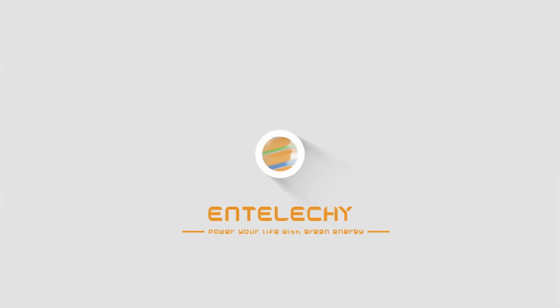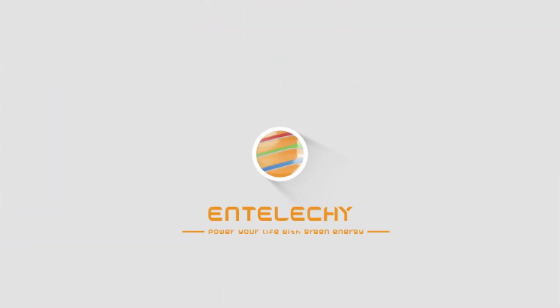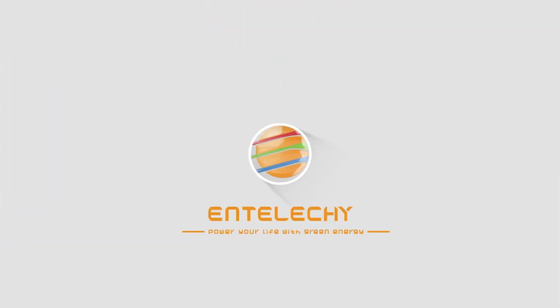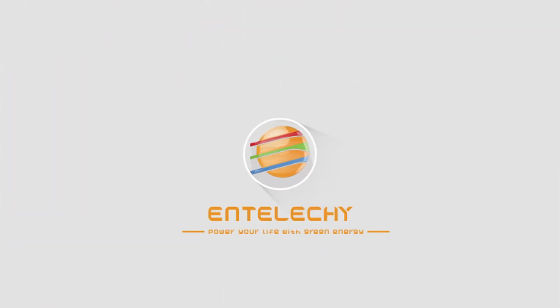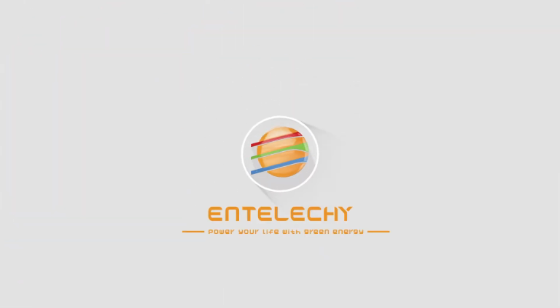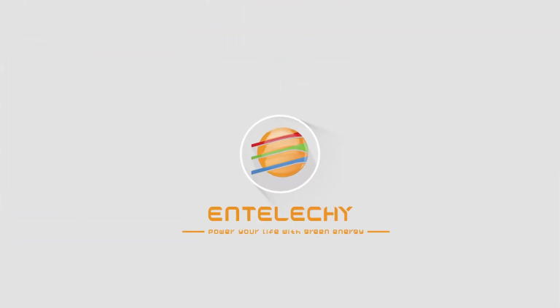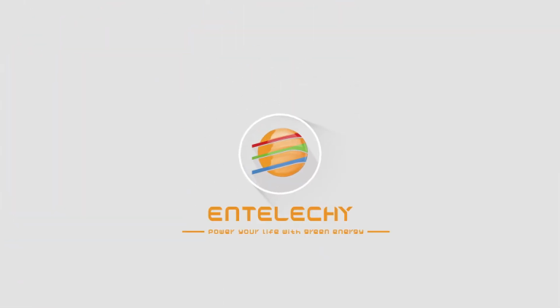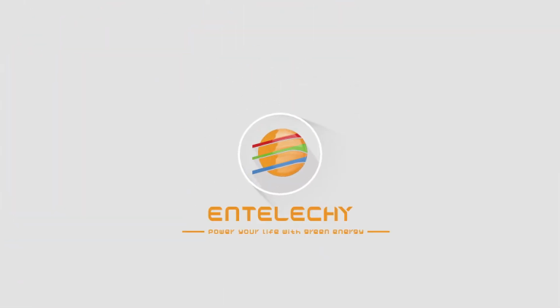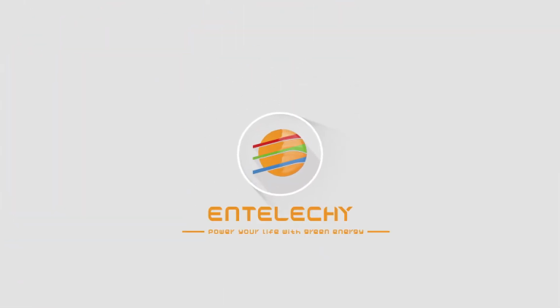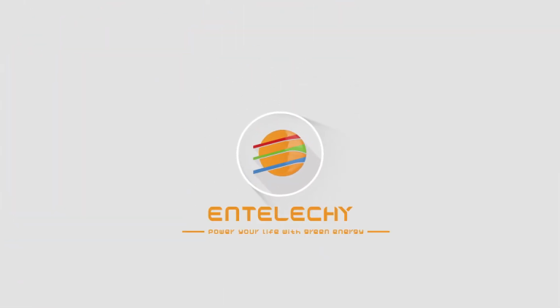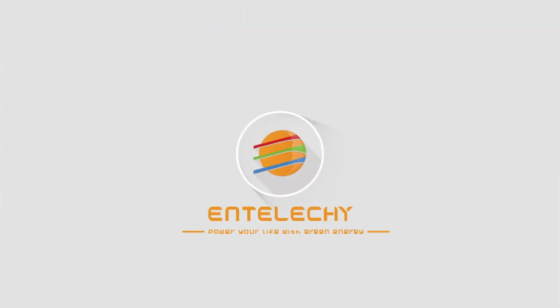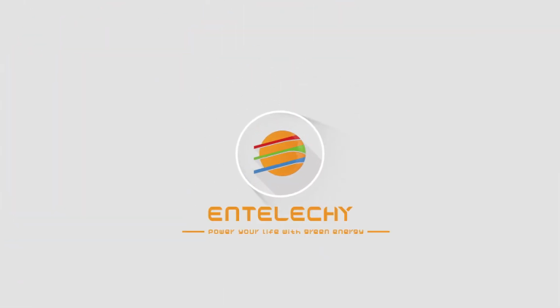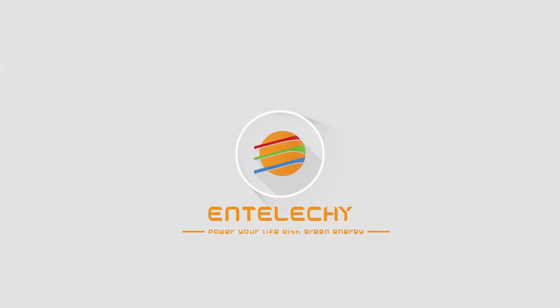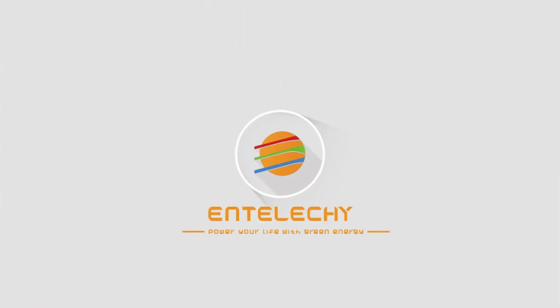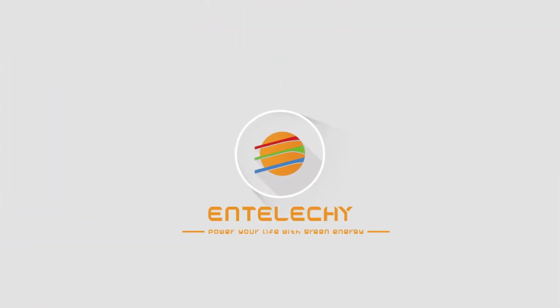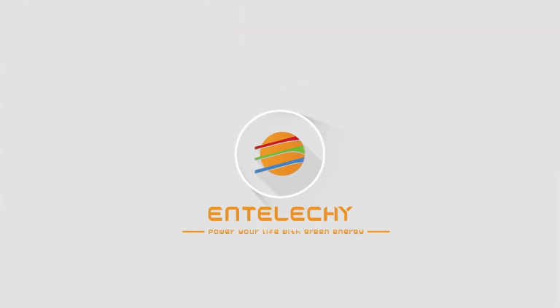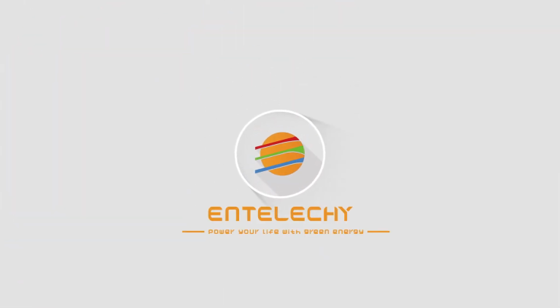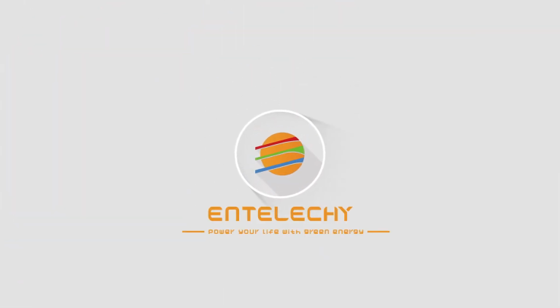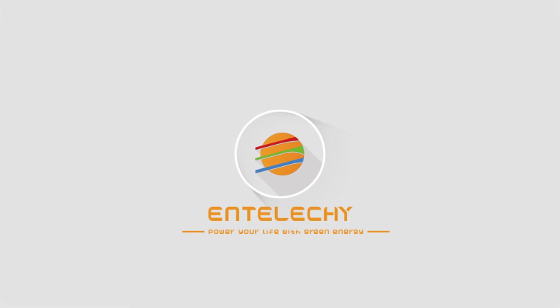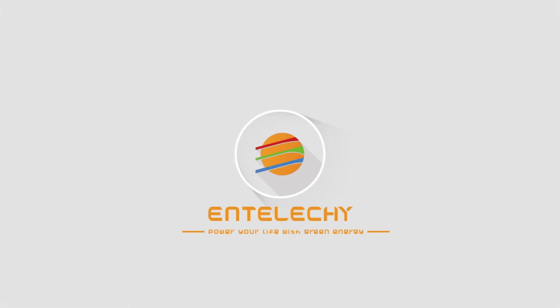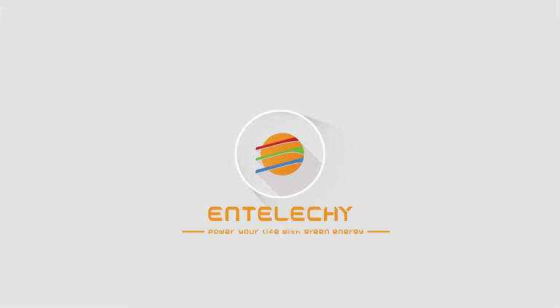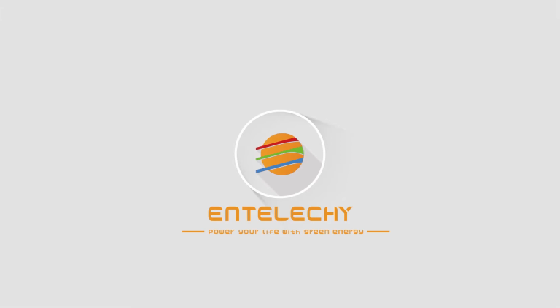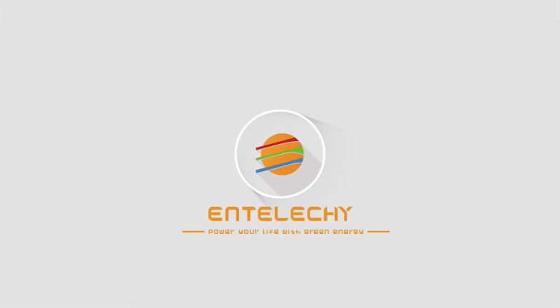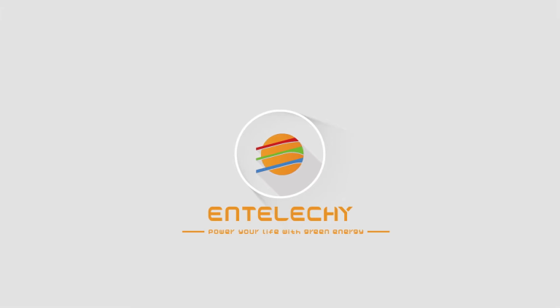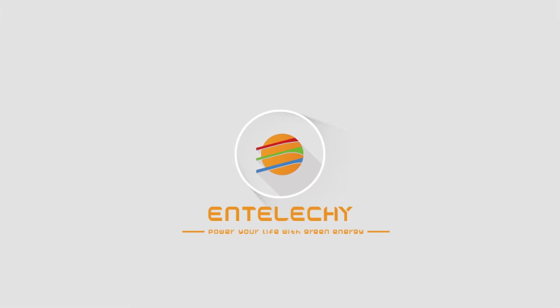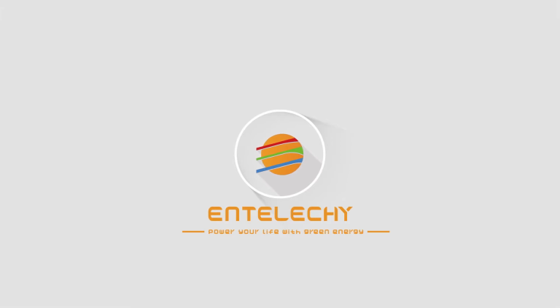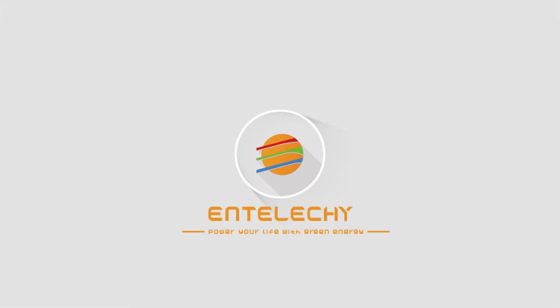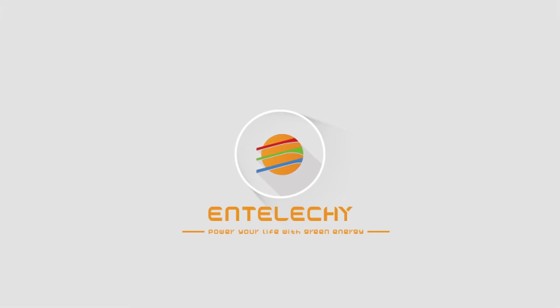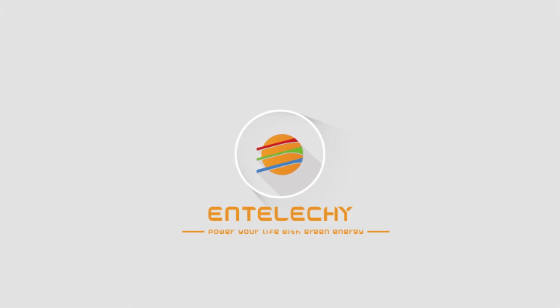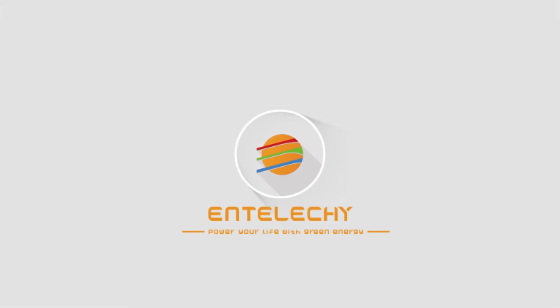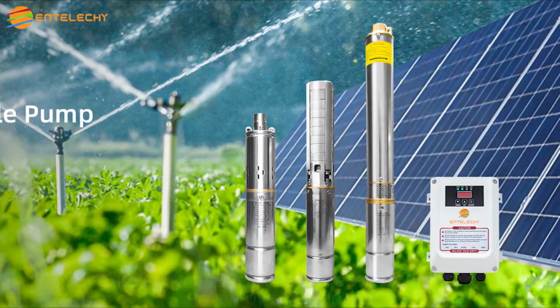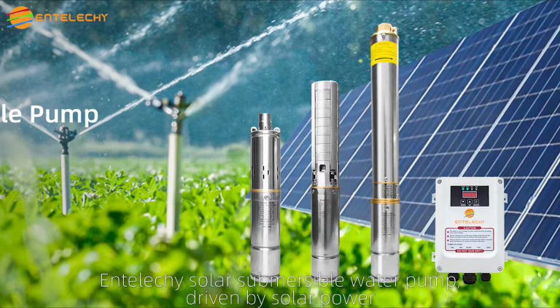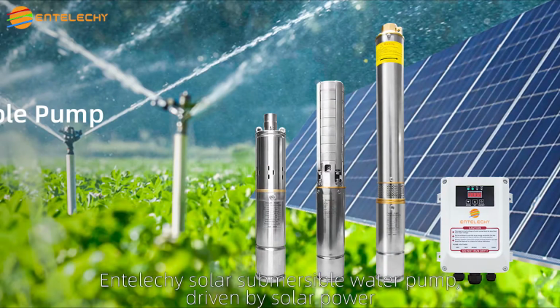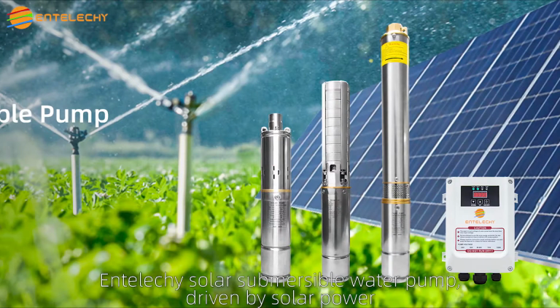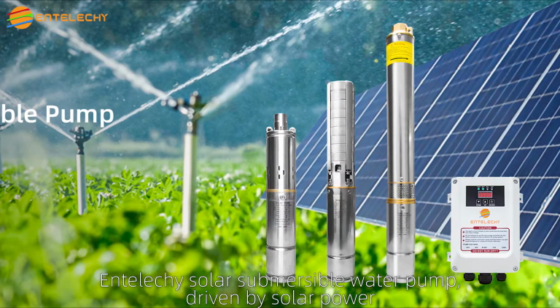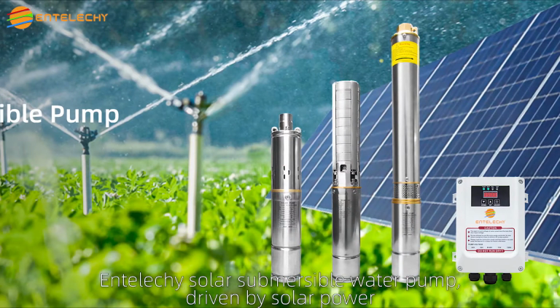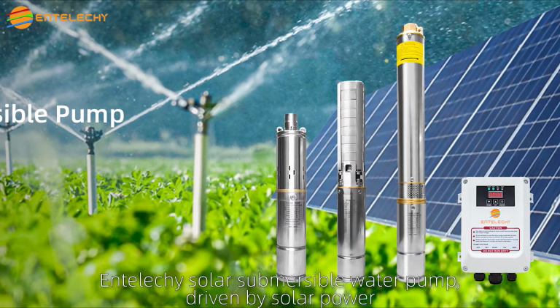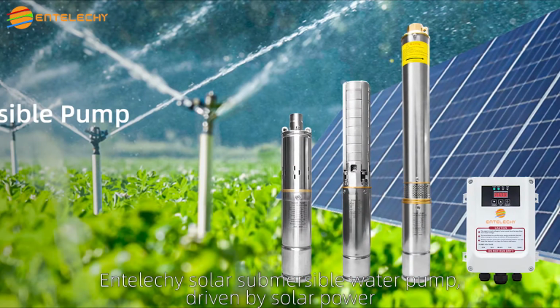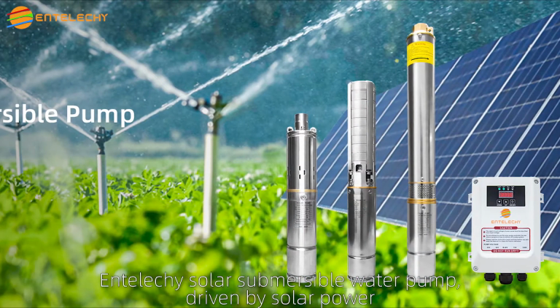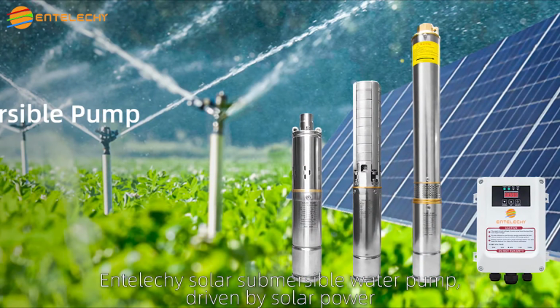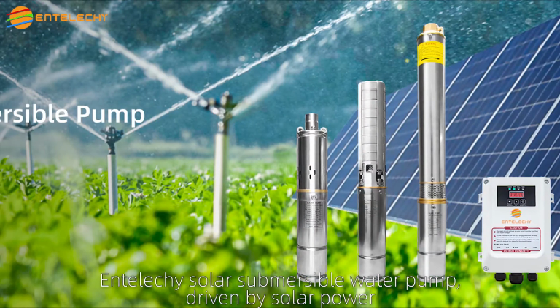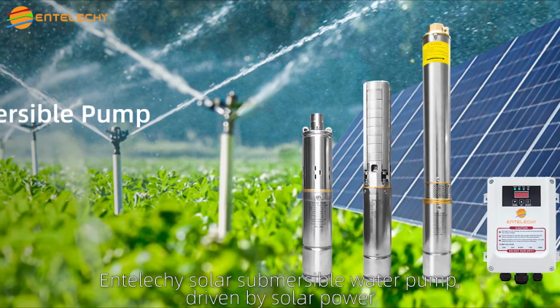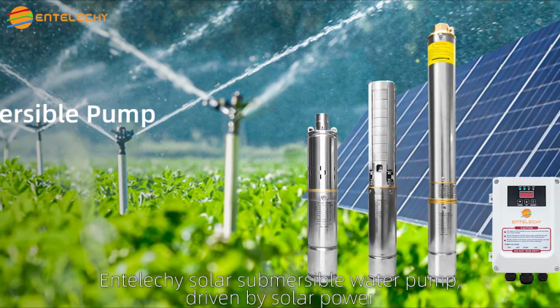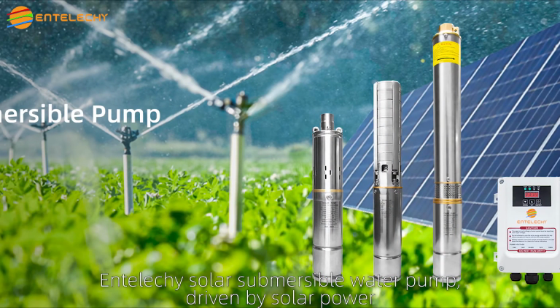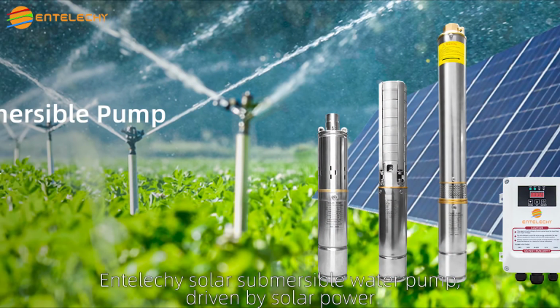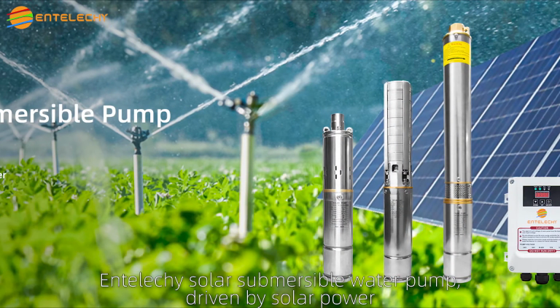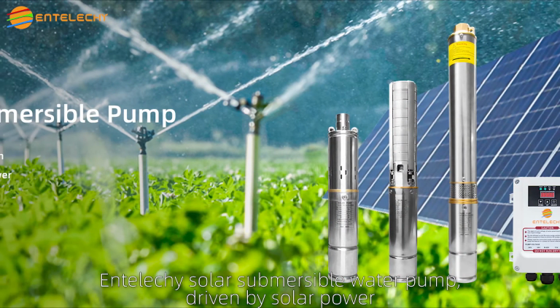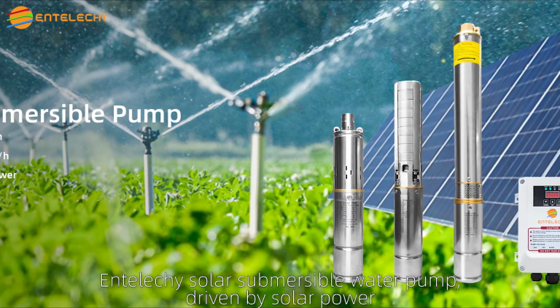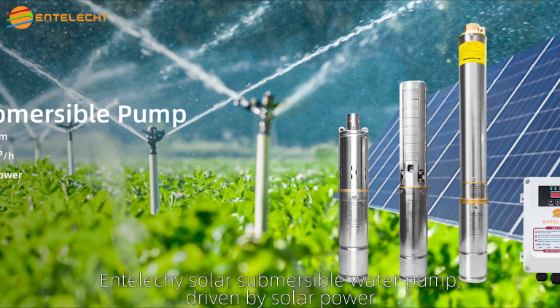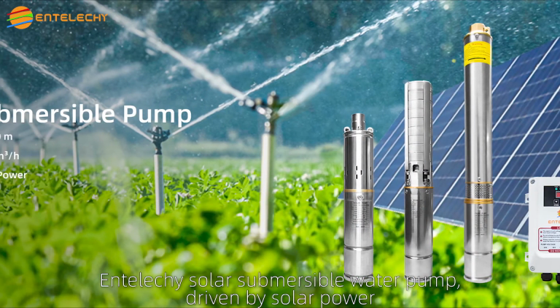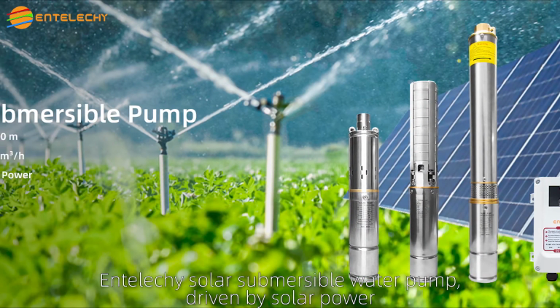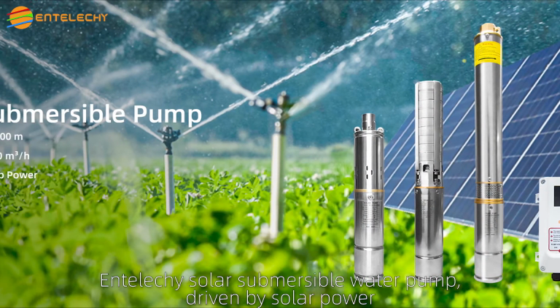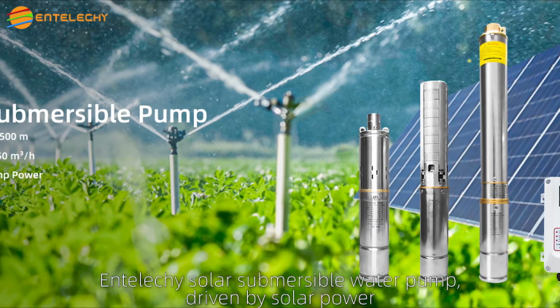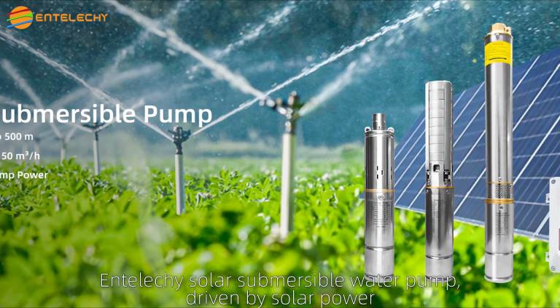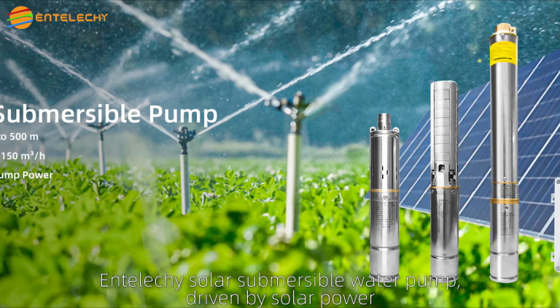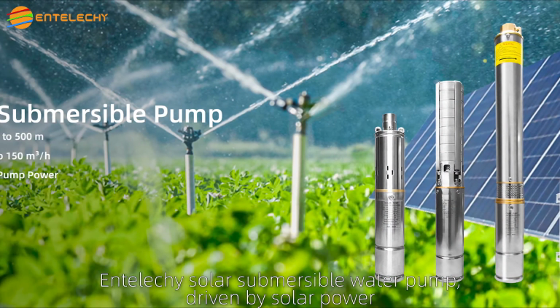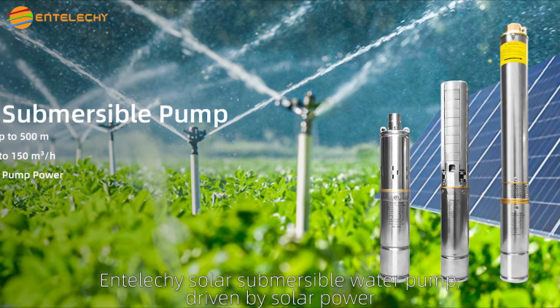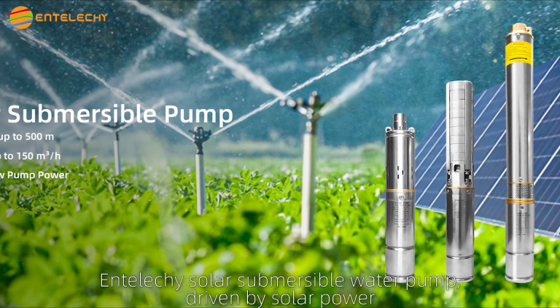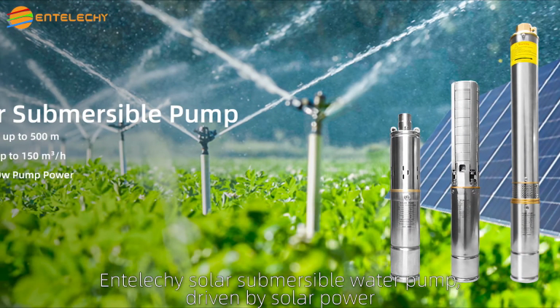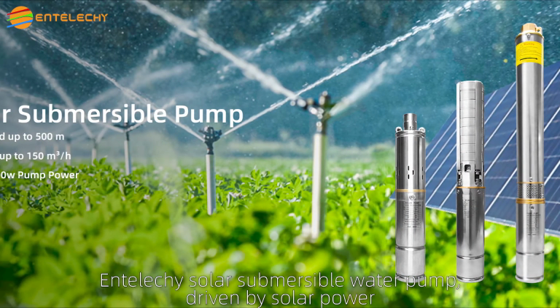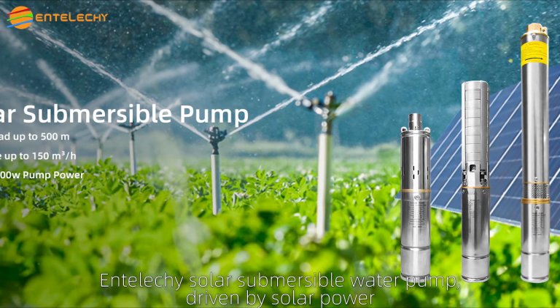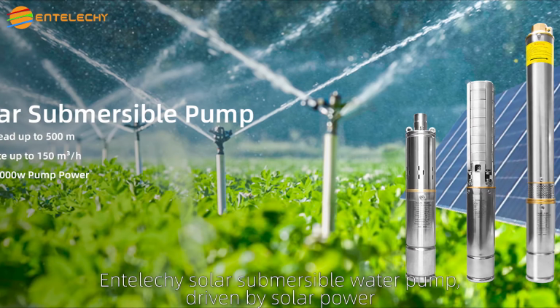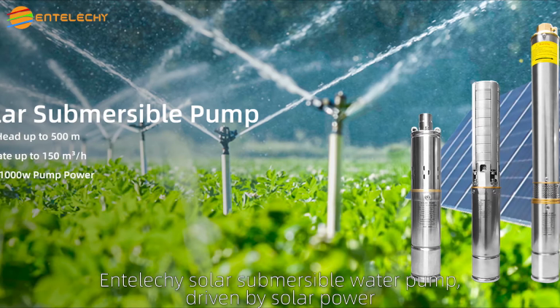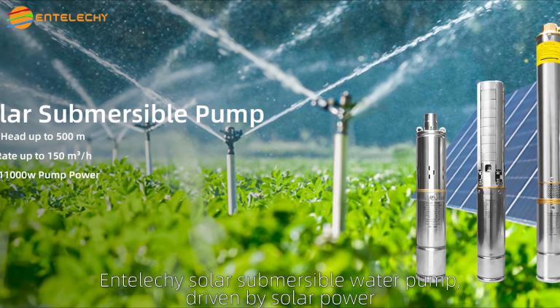IntelliGate, power your life with great energy. IntelliGate solar submersible water pump, driven by solar power.